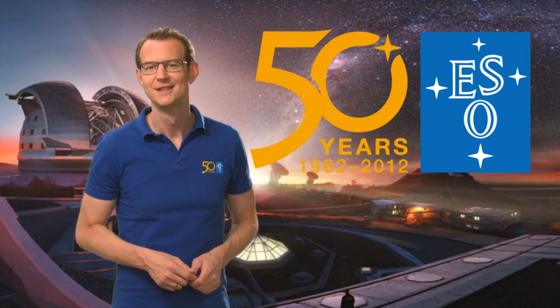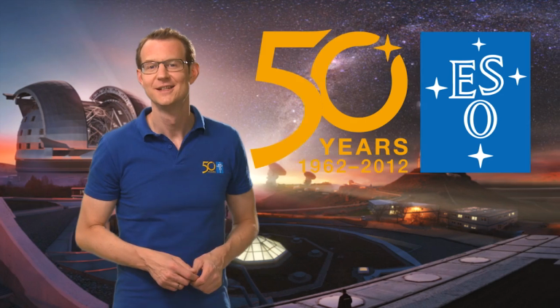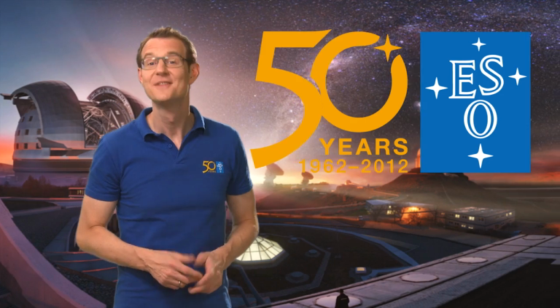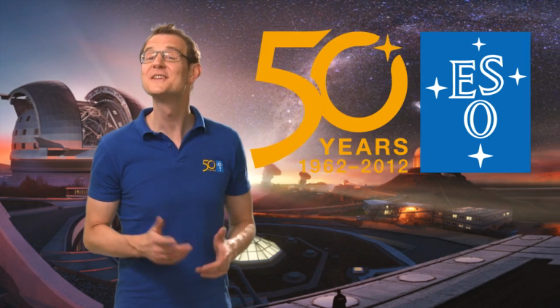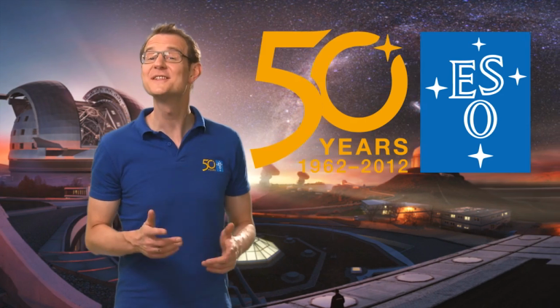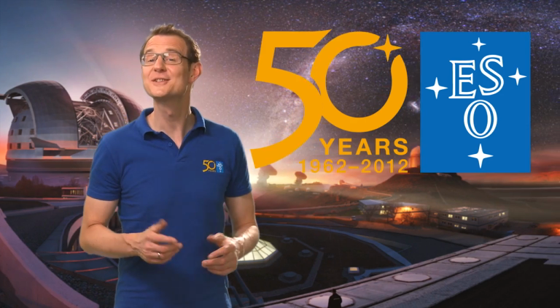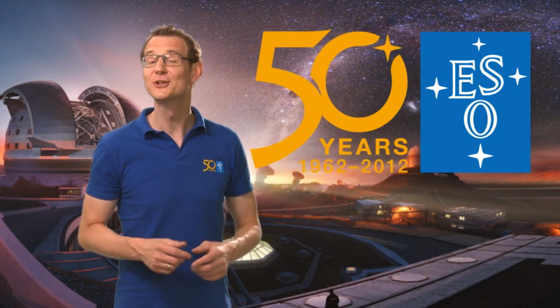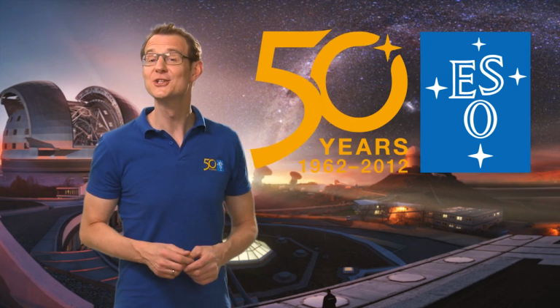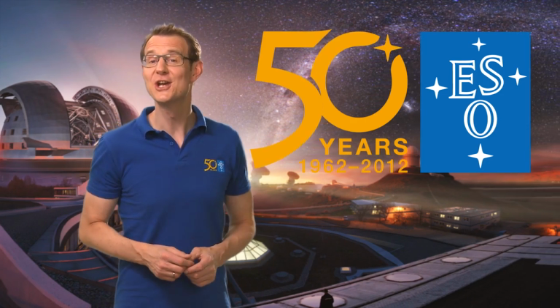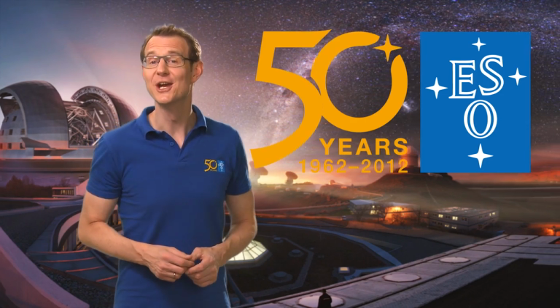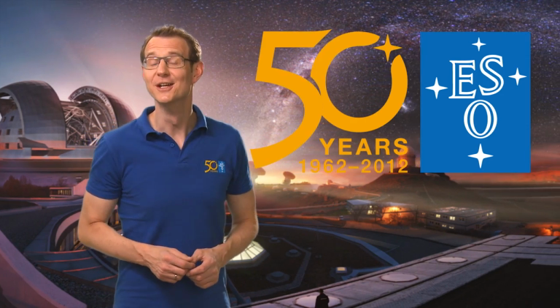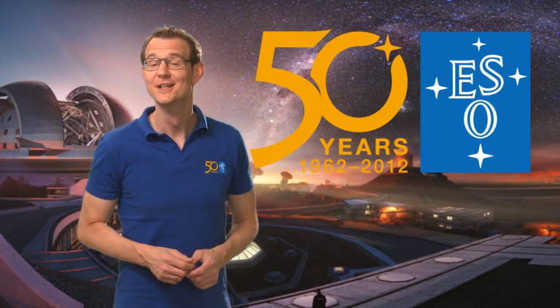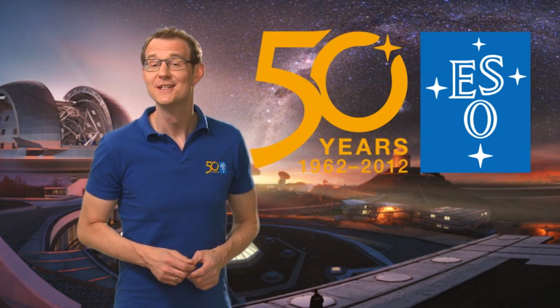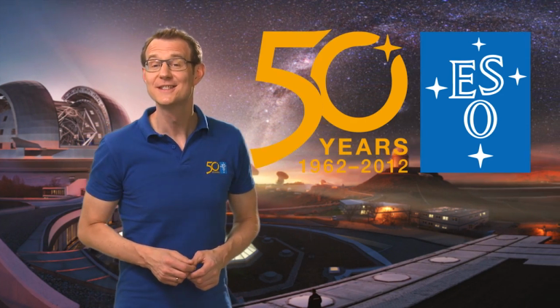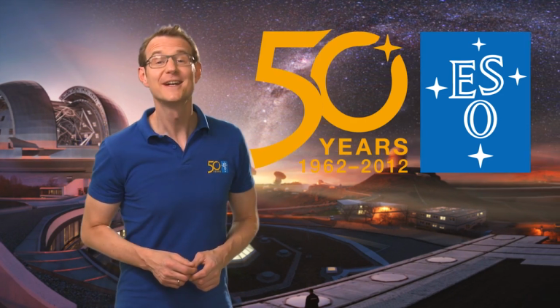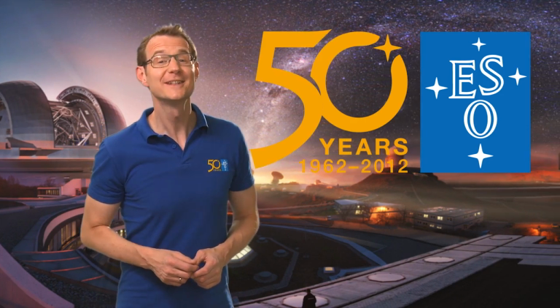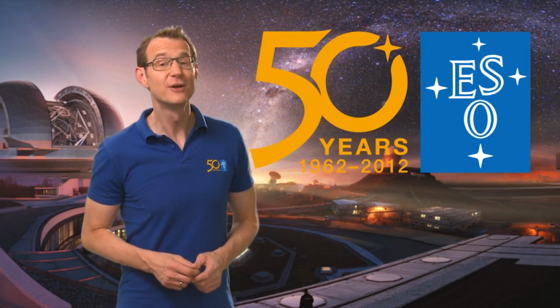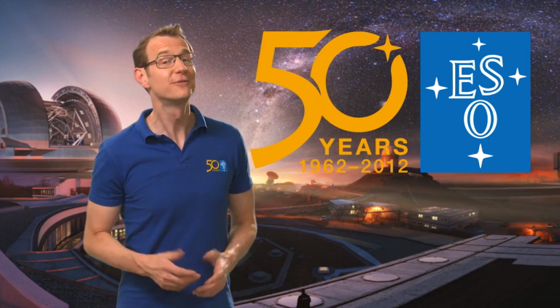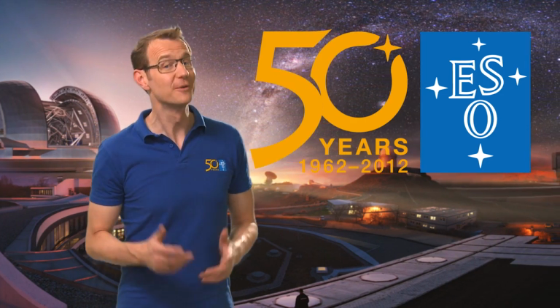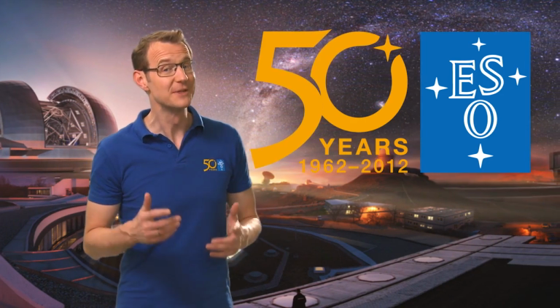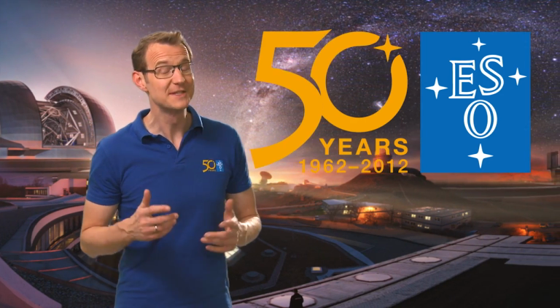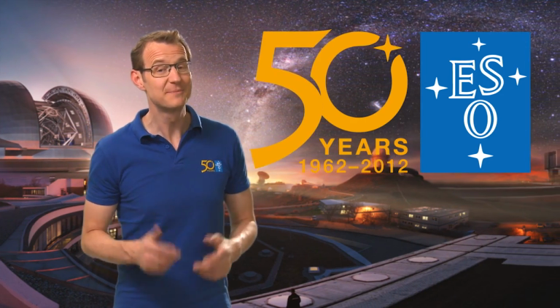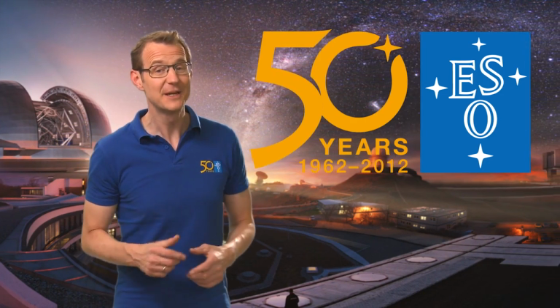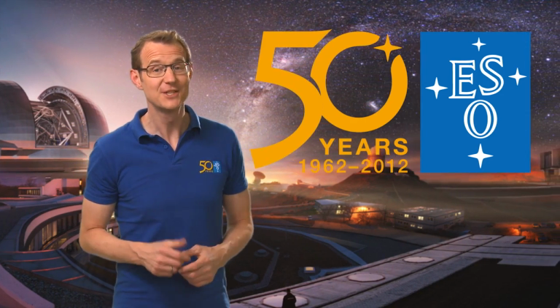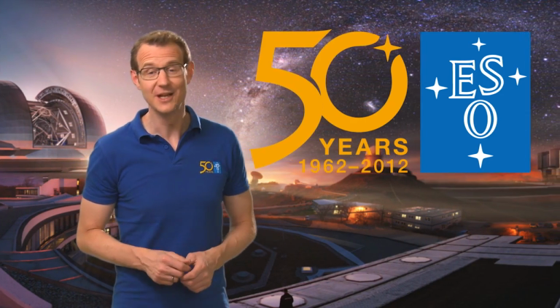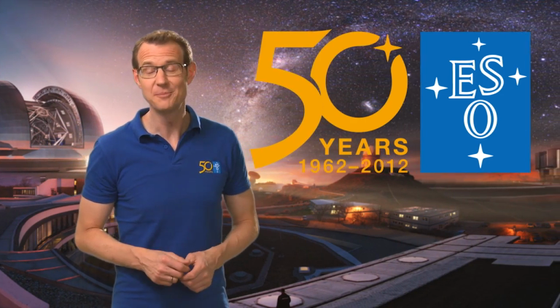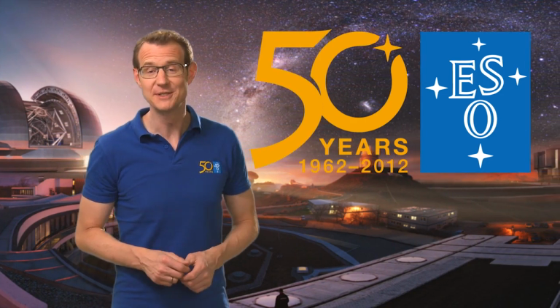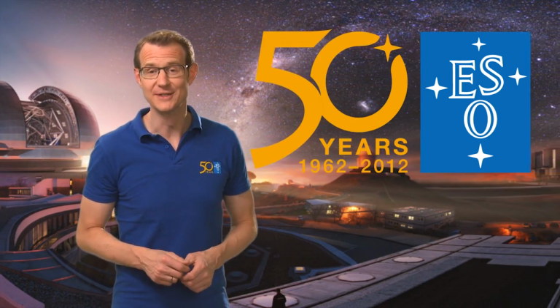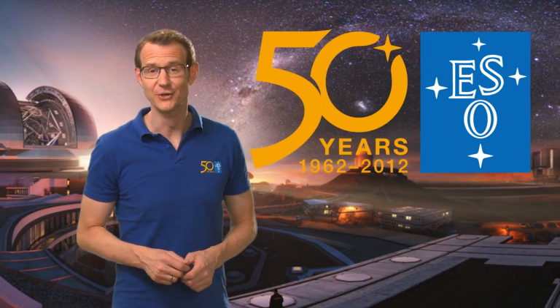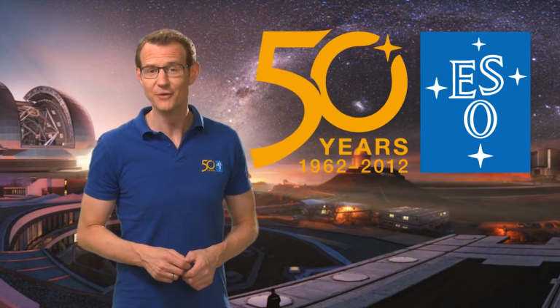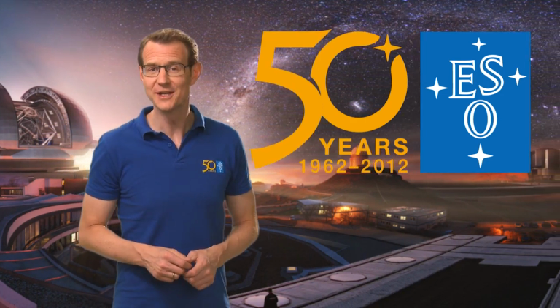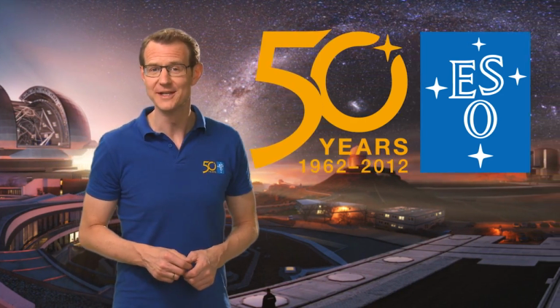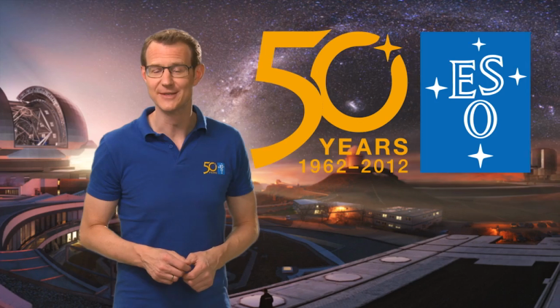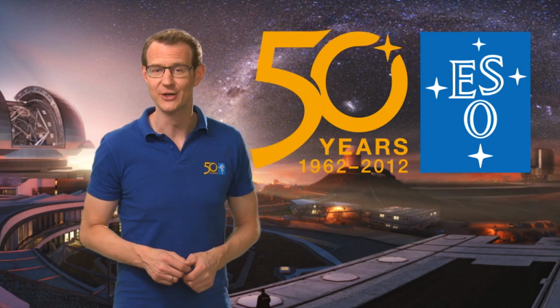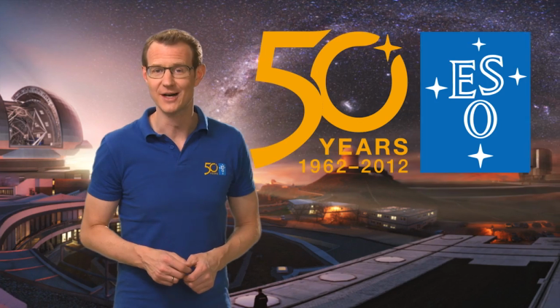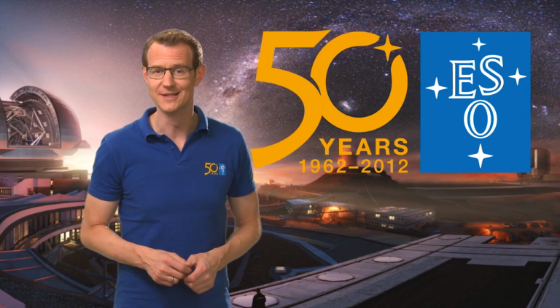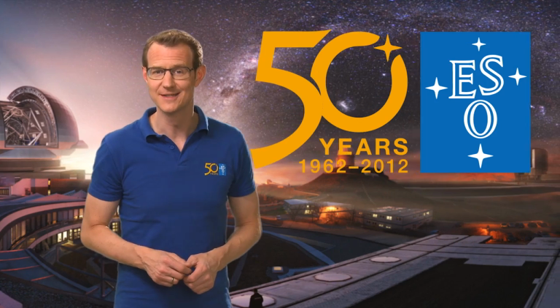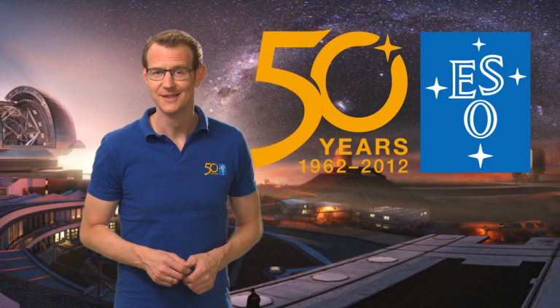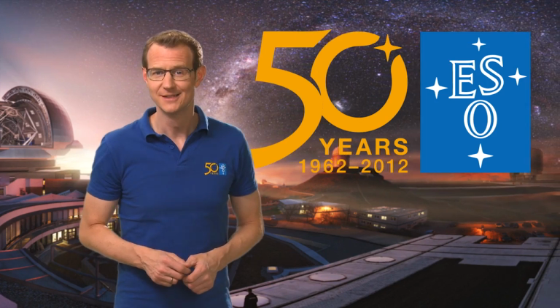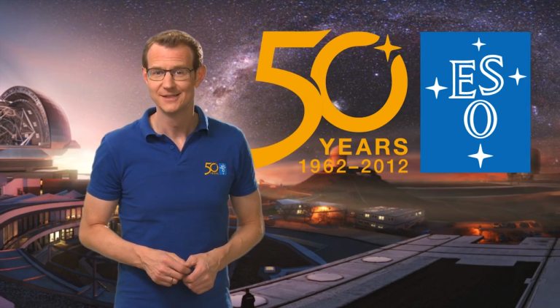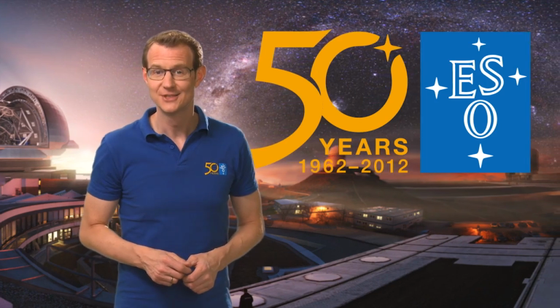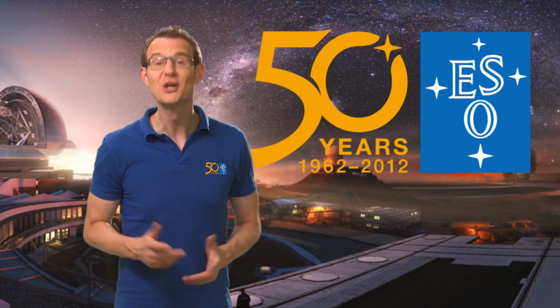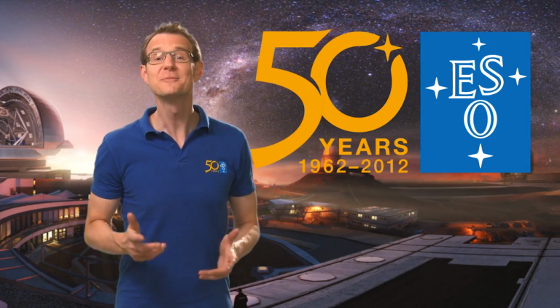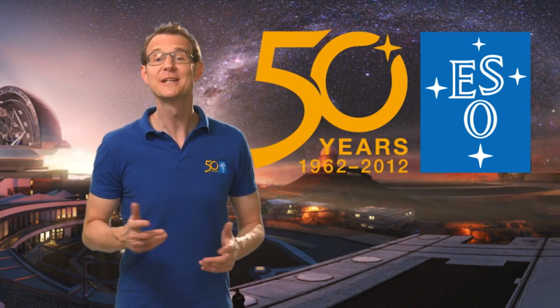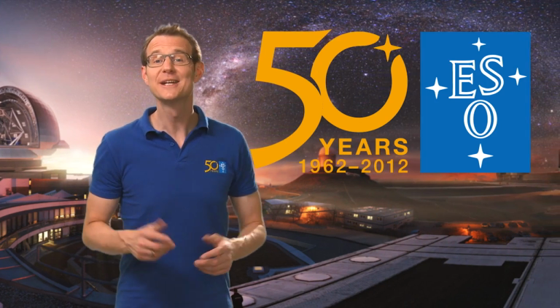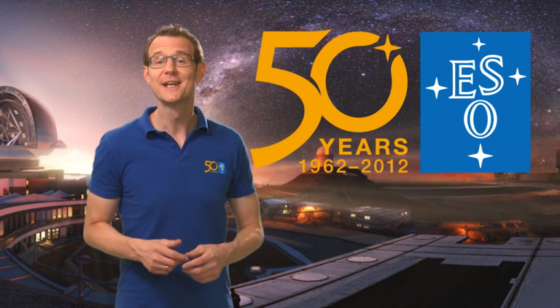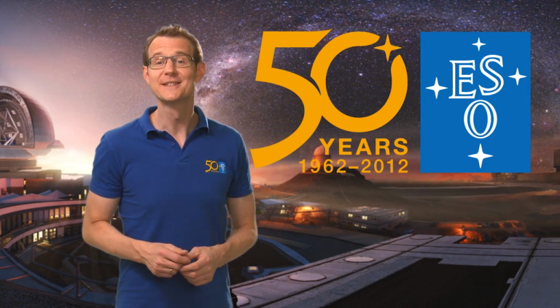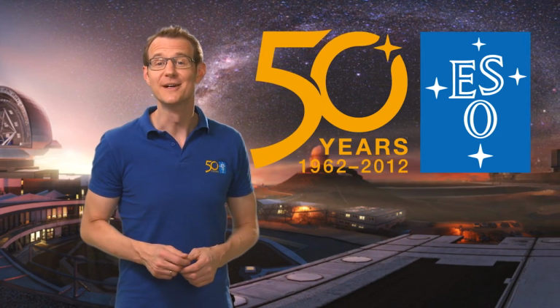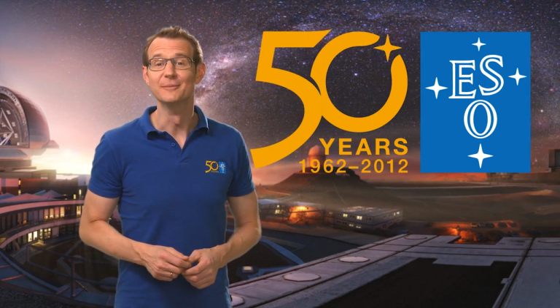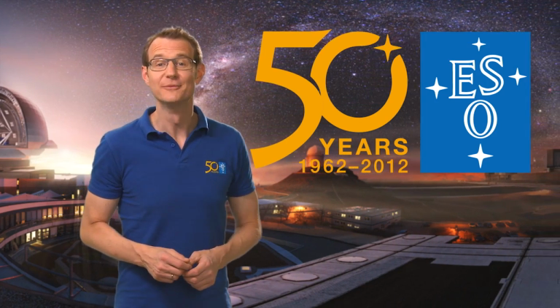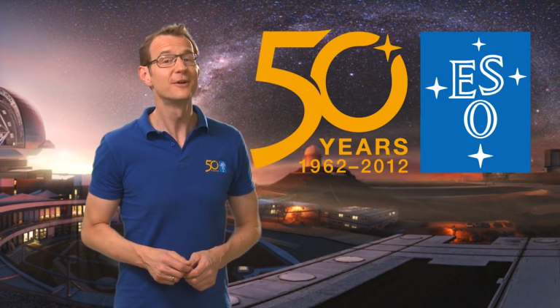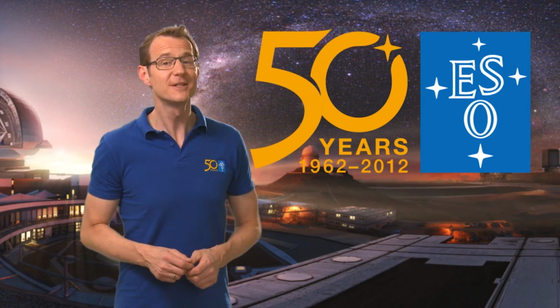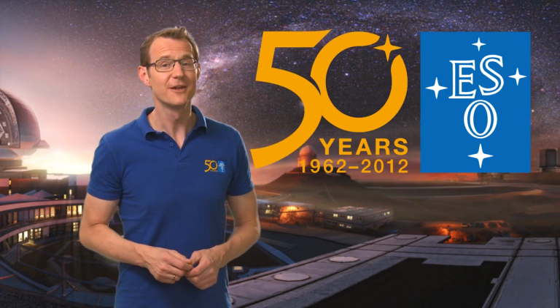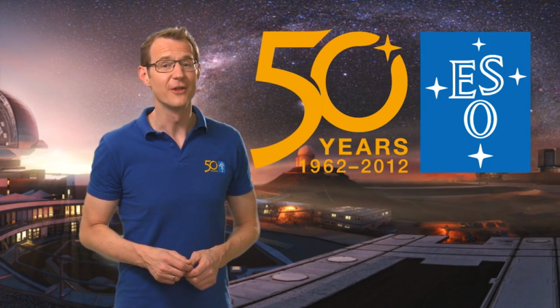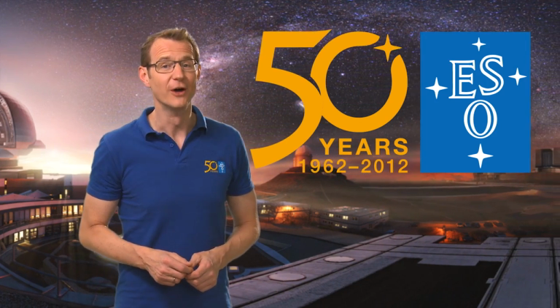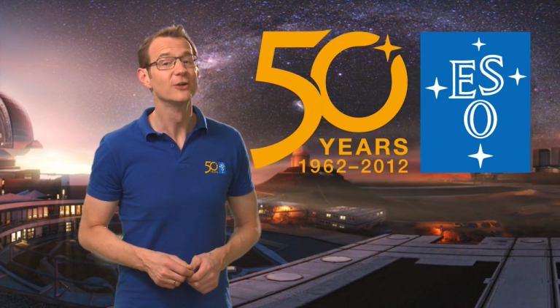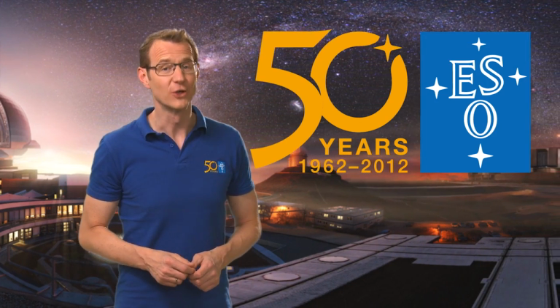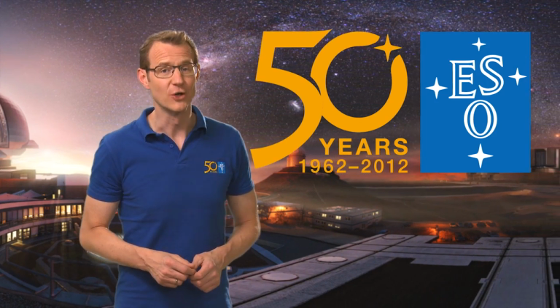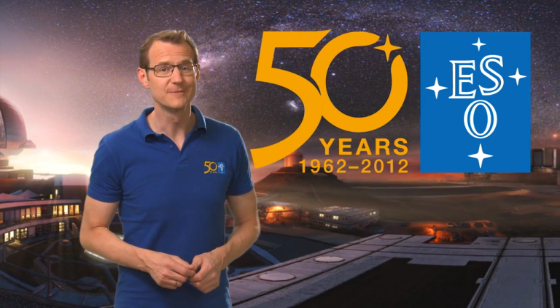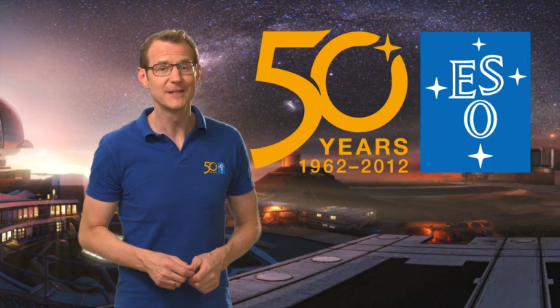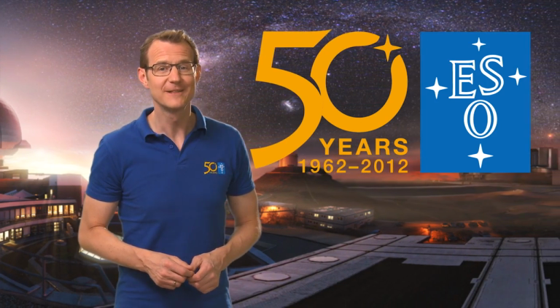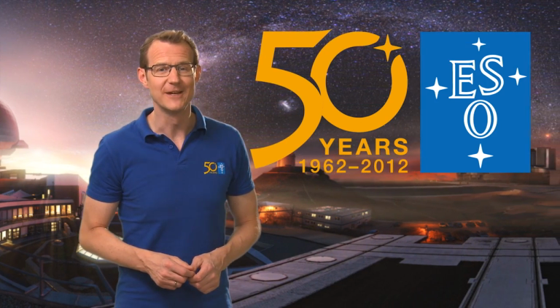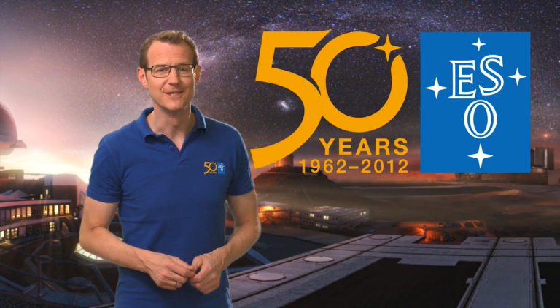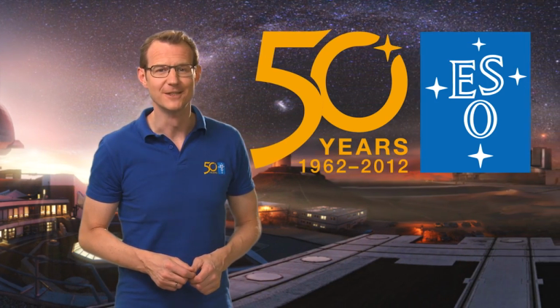This is Dr J, signing off from this special episode of the ESOcast. Join me again next time for another cosmic adventure.